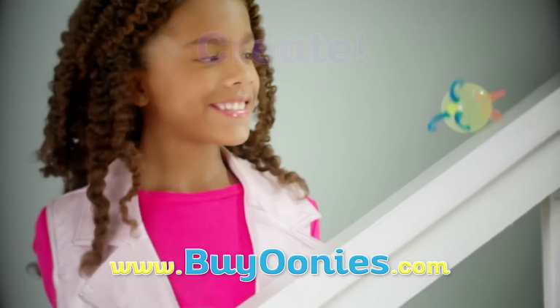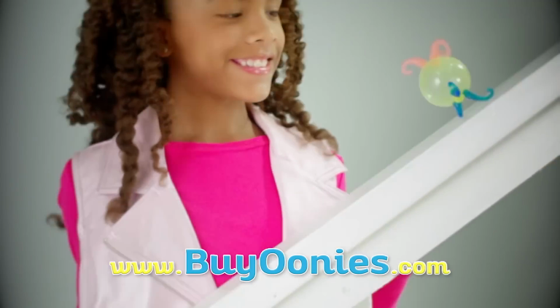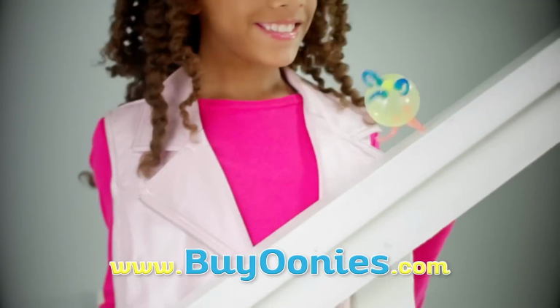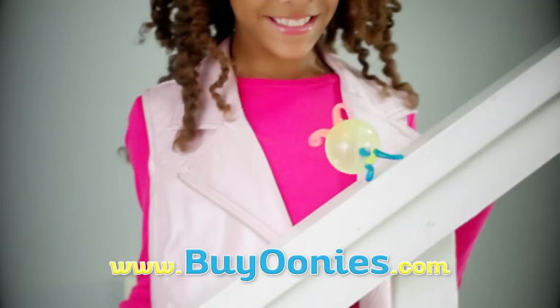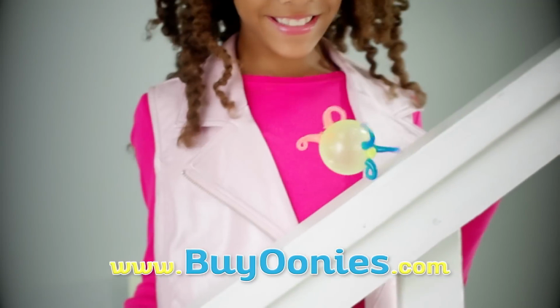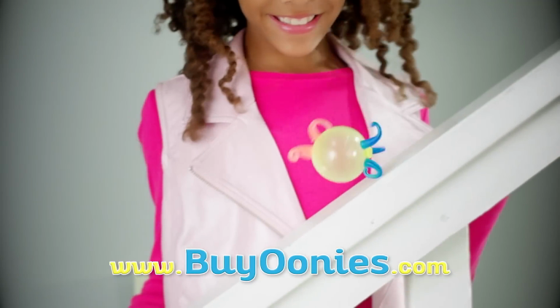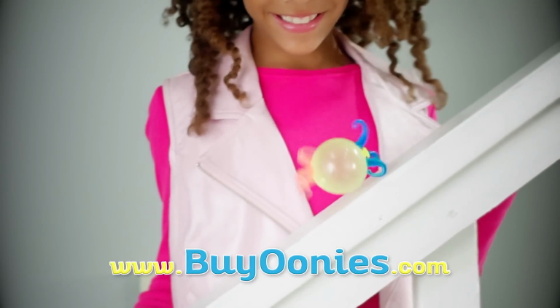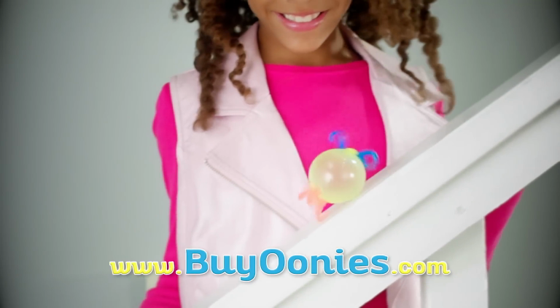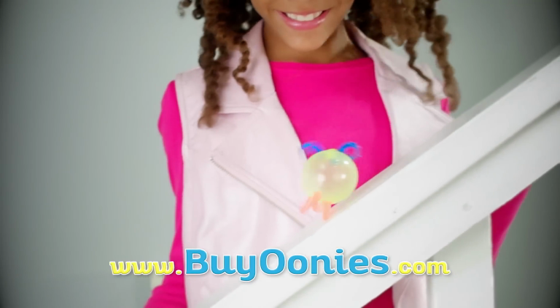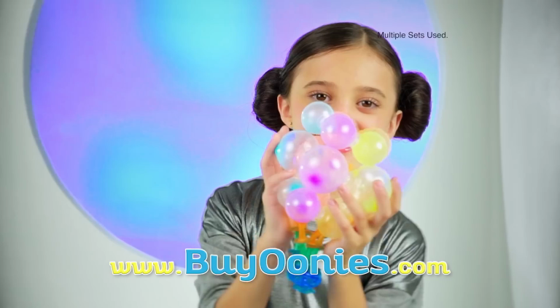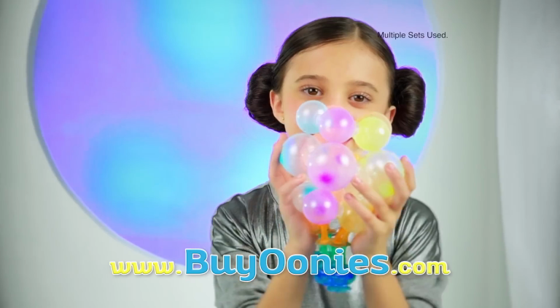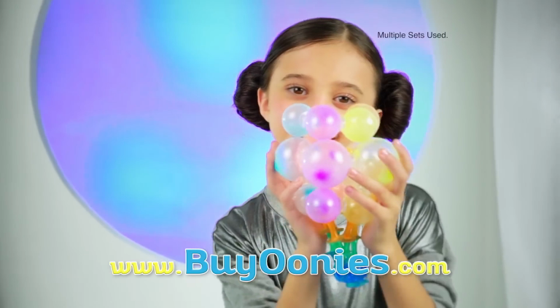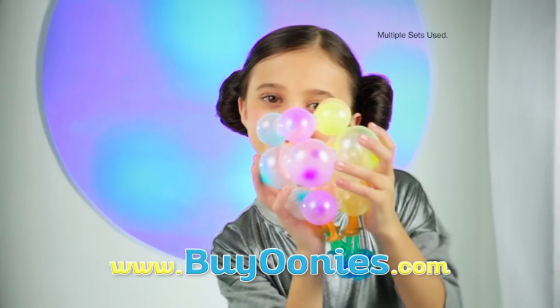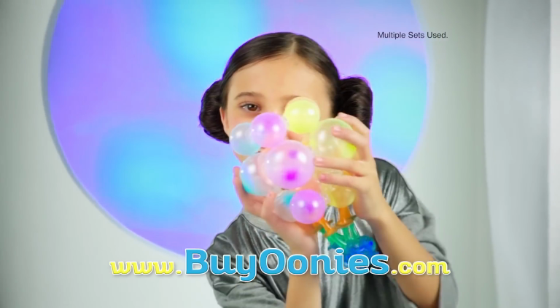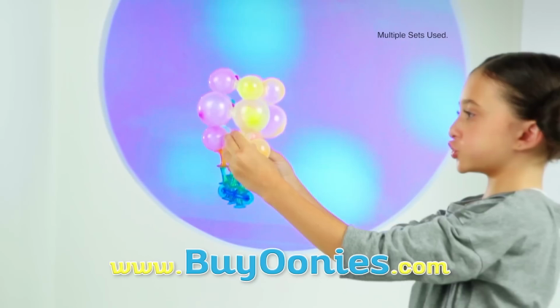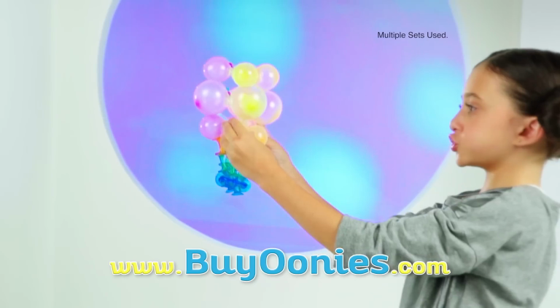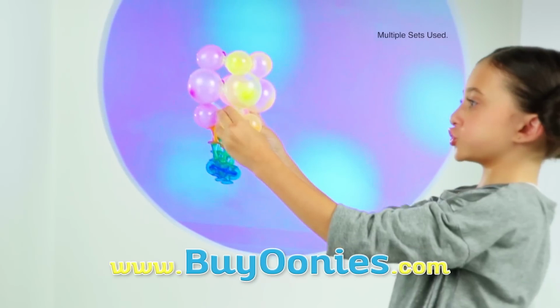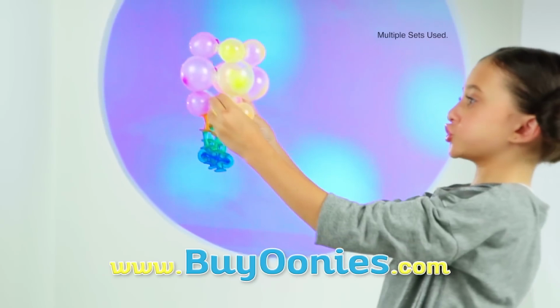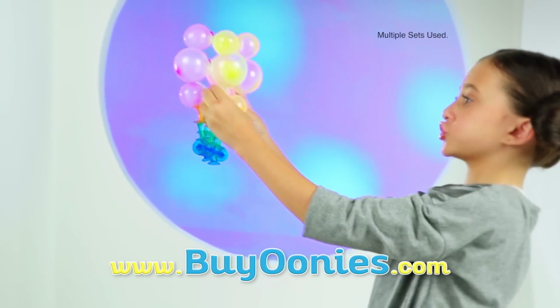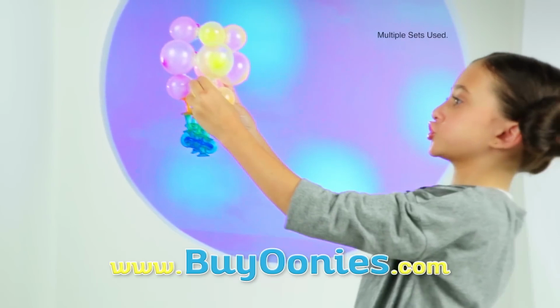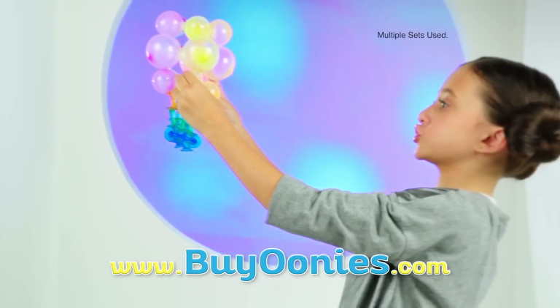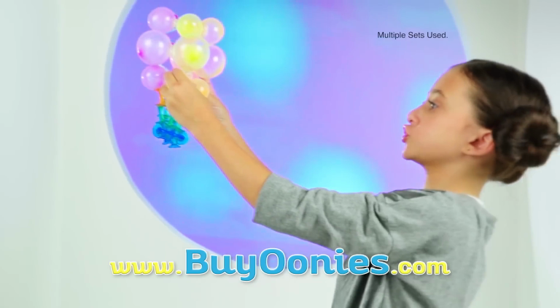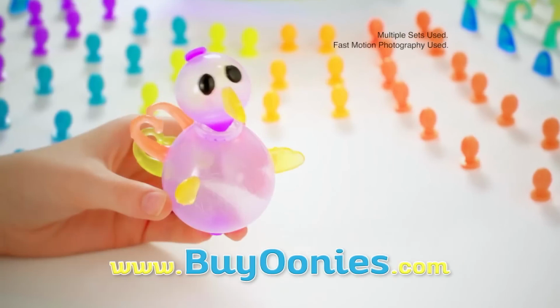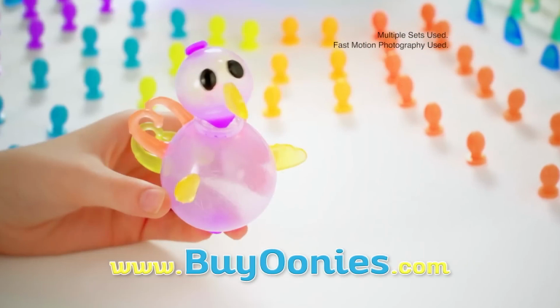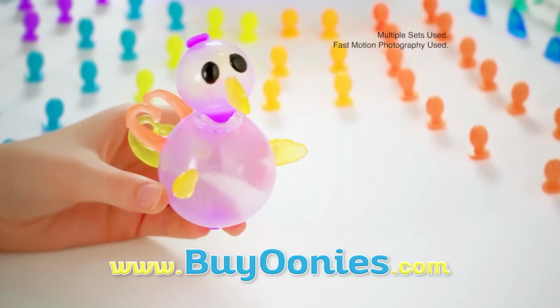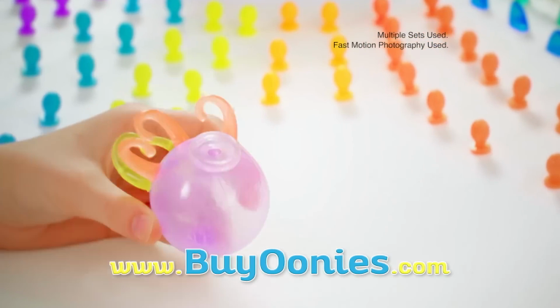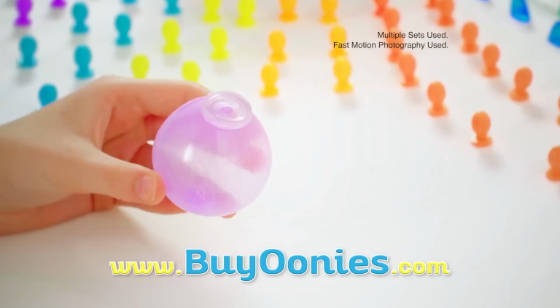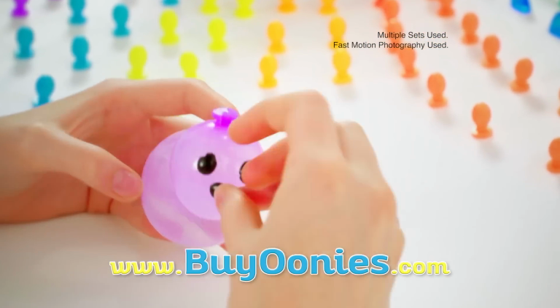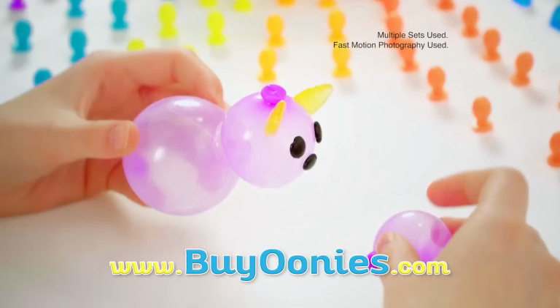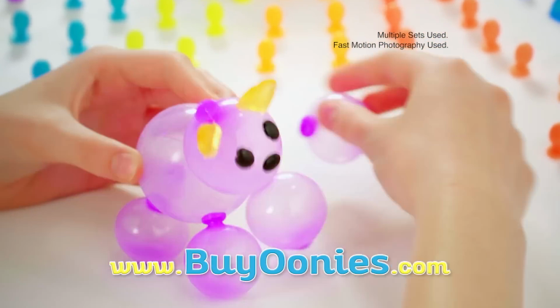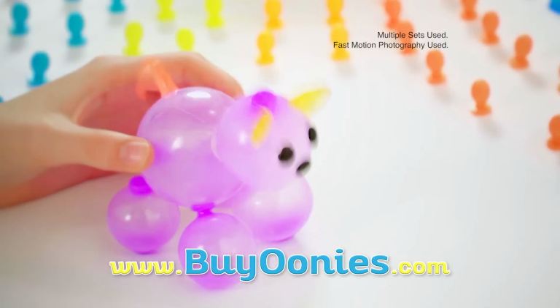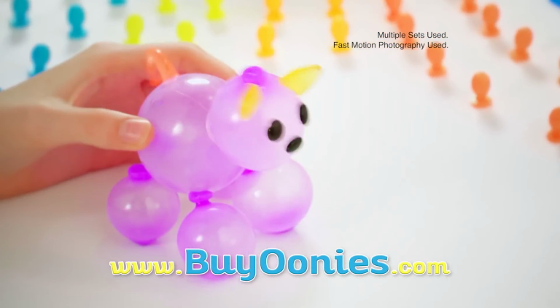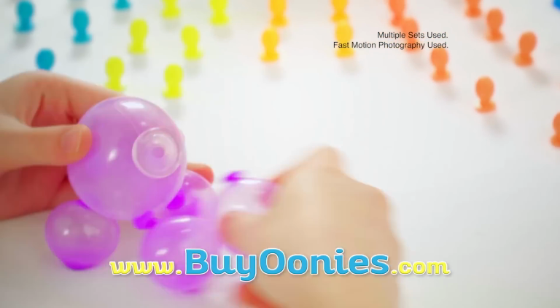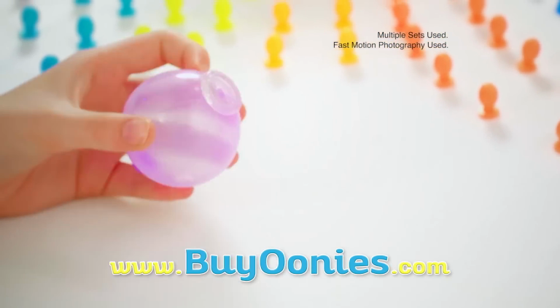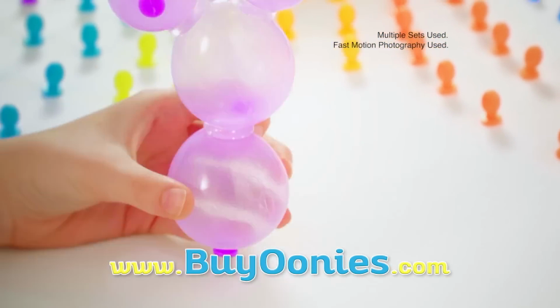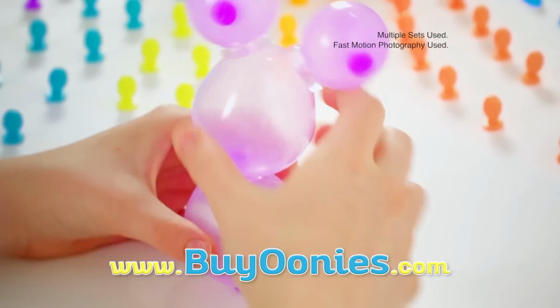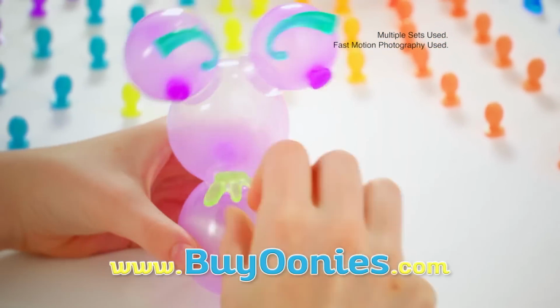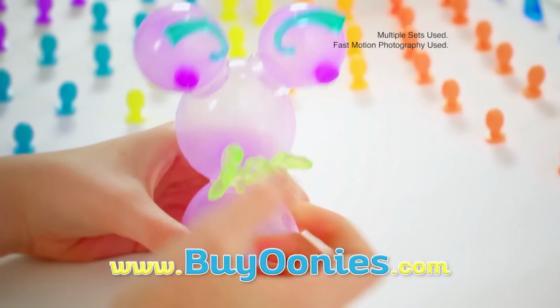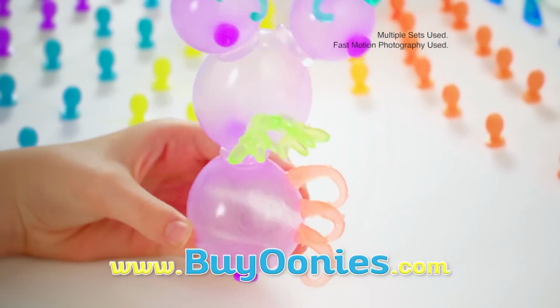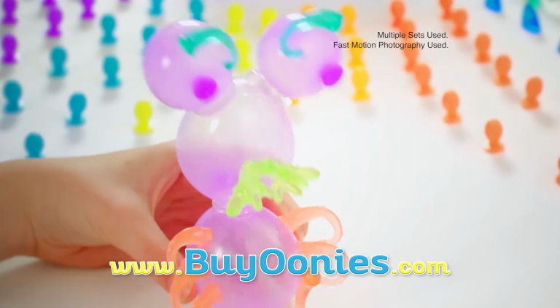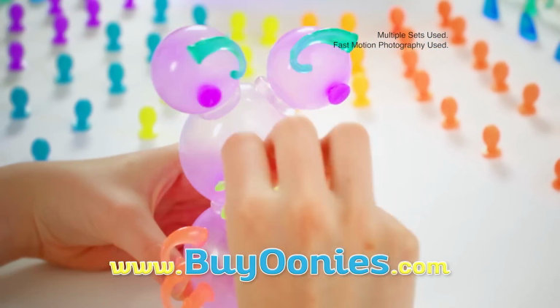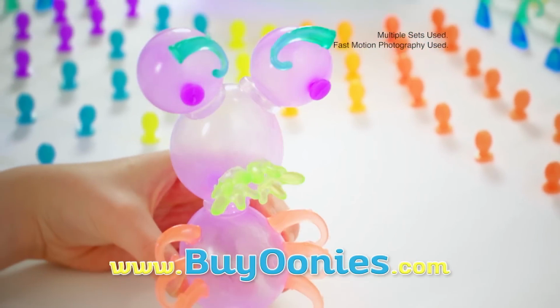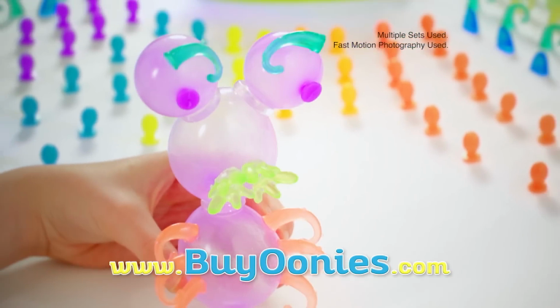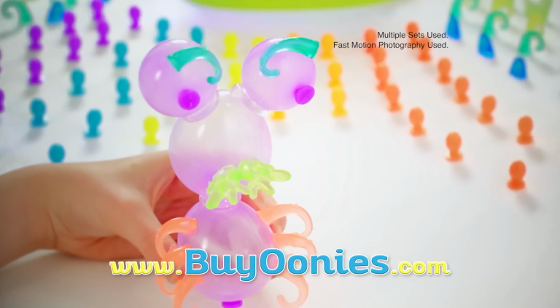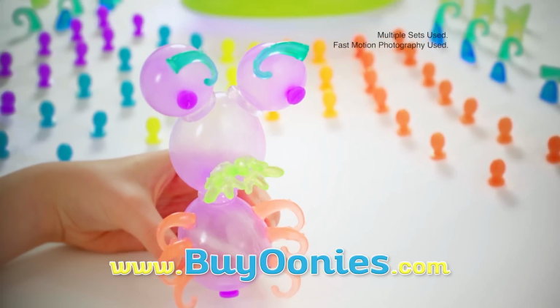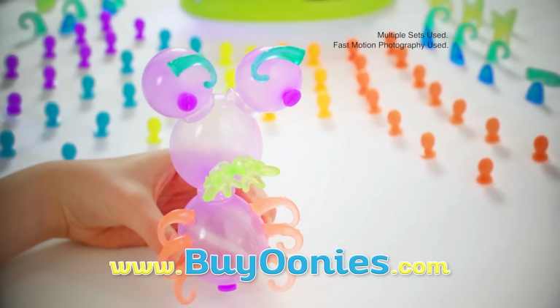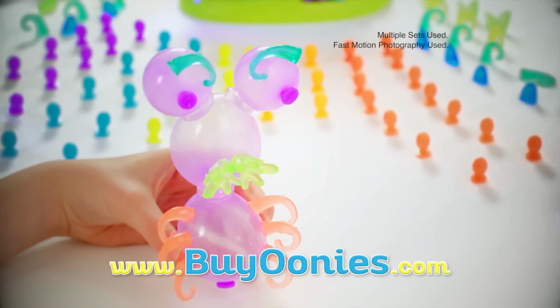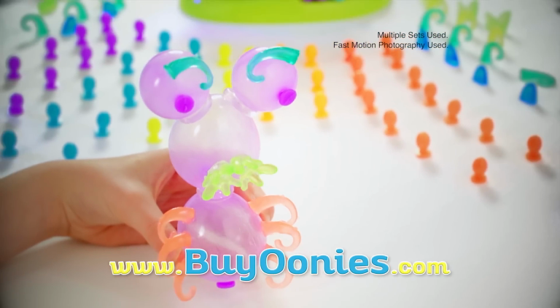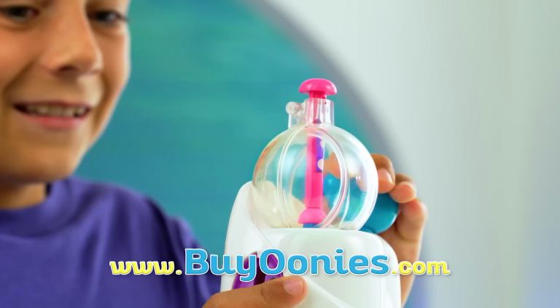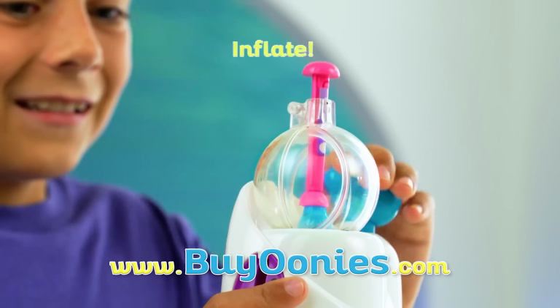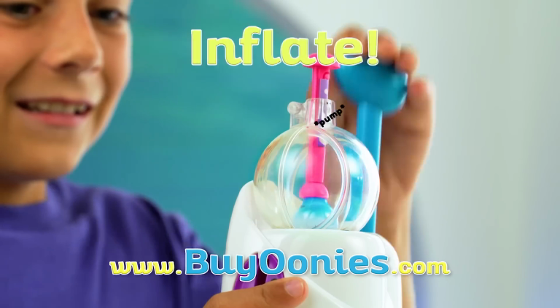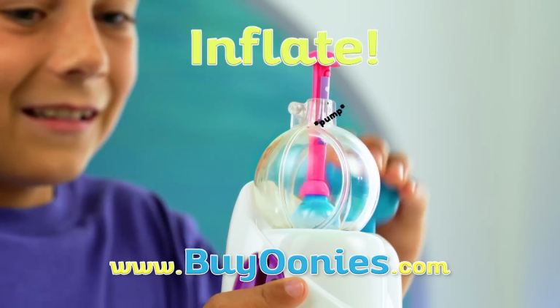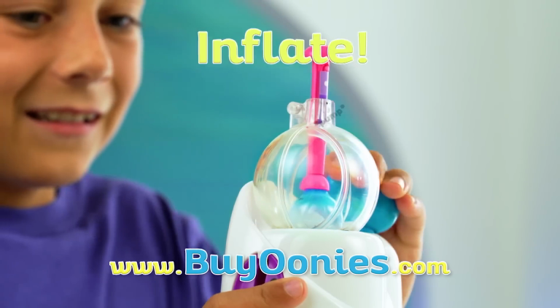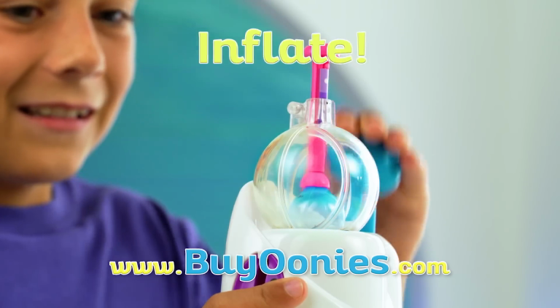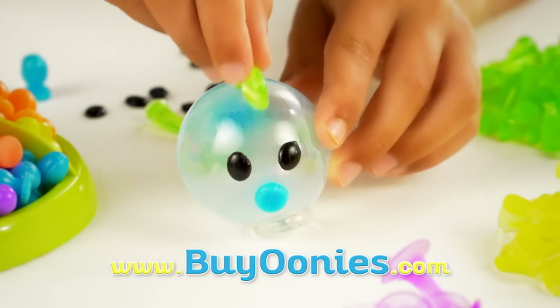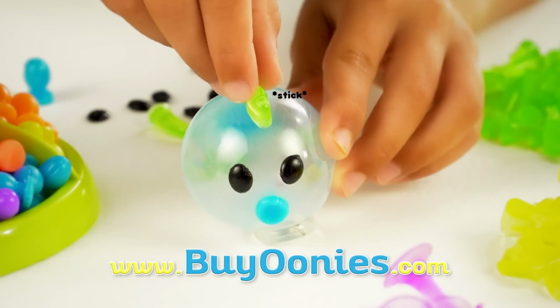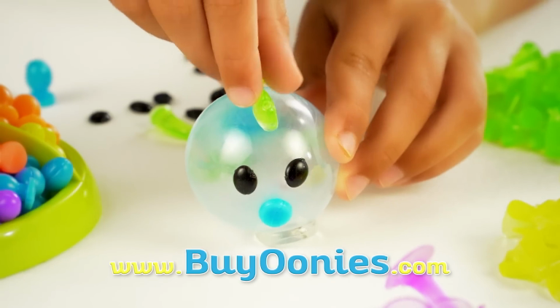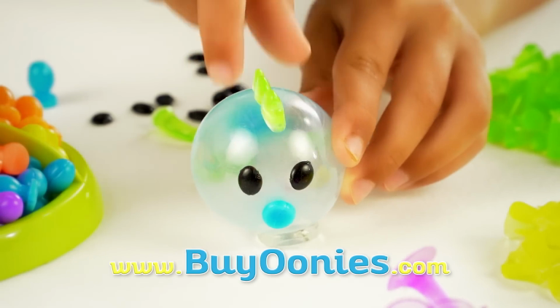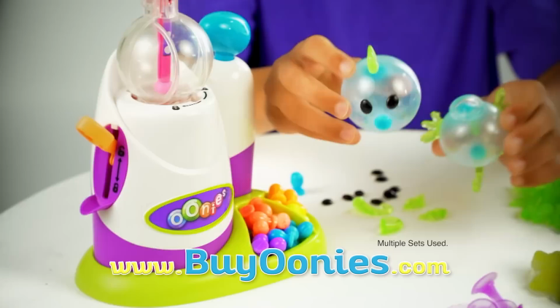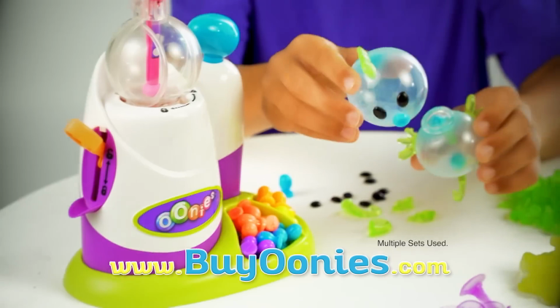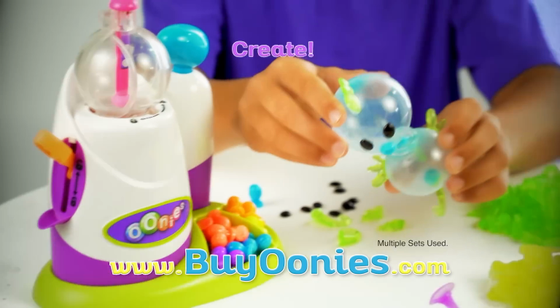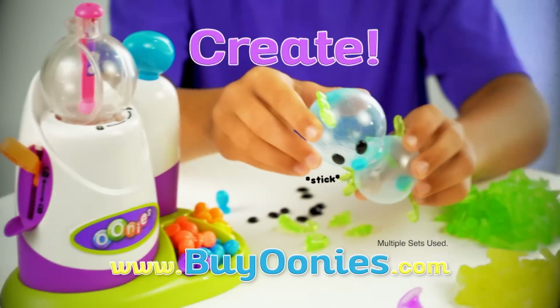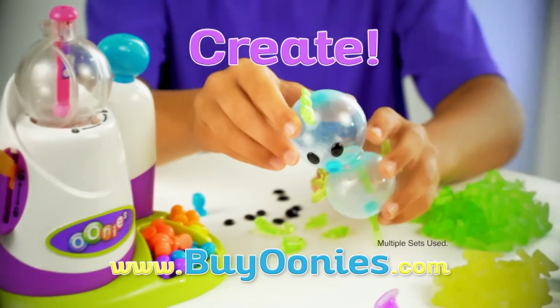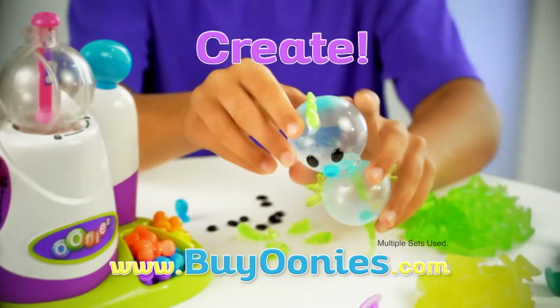Oonies critters that crawl or balloons that fly. Go from a bird to a cat. So what is that? Inflate, stick, and create.